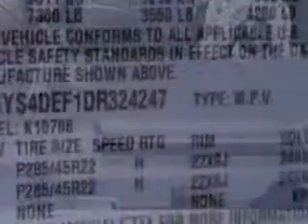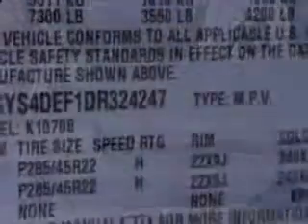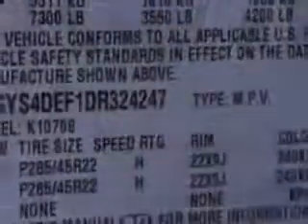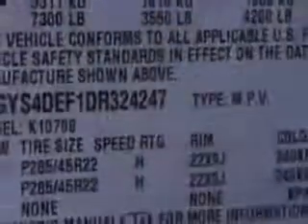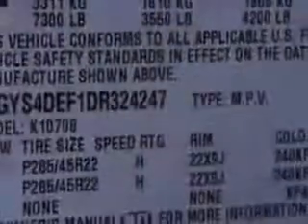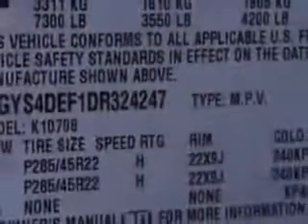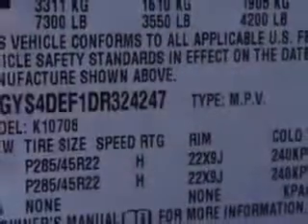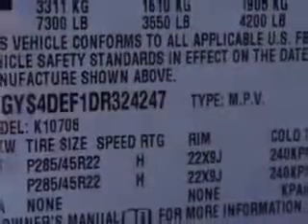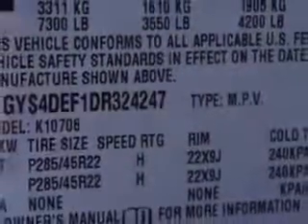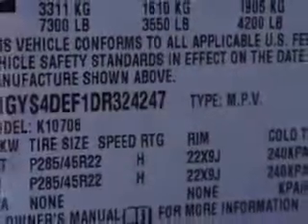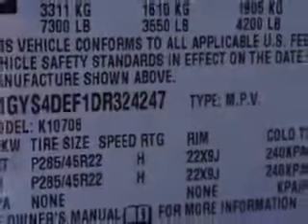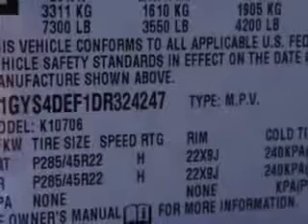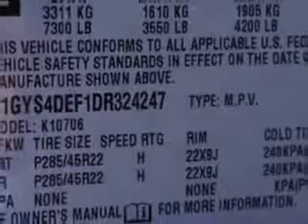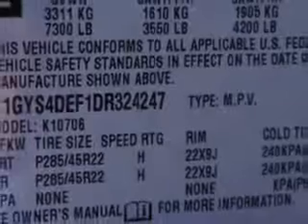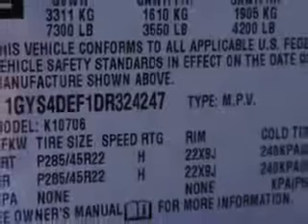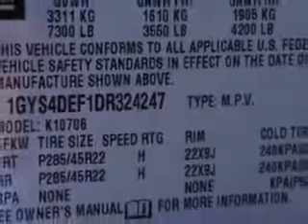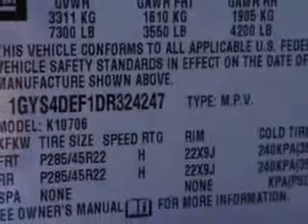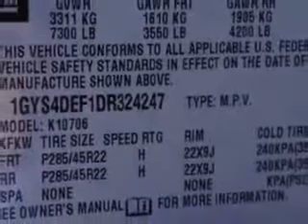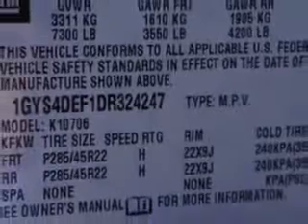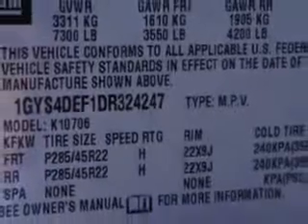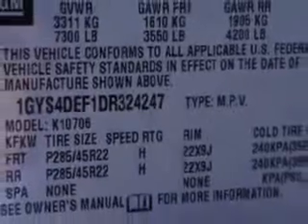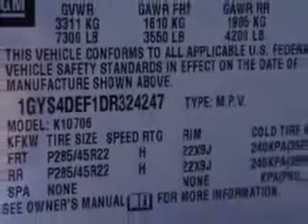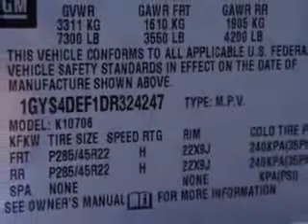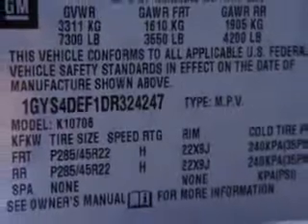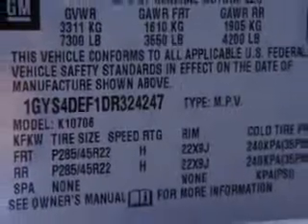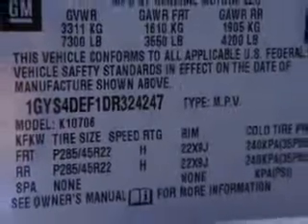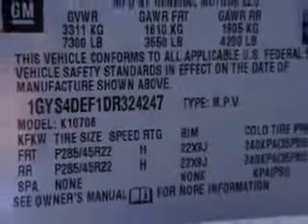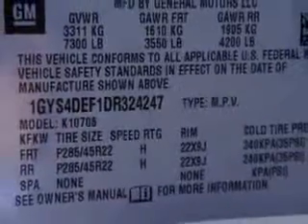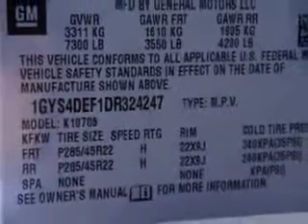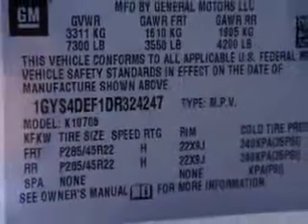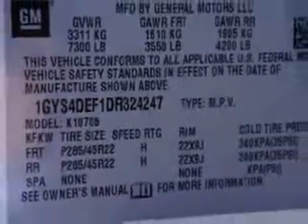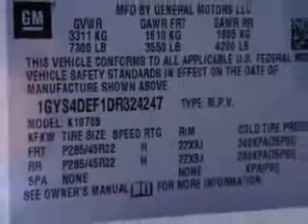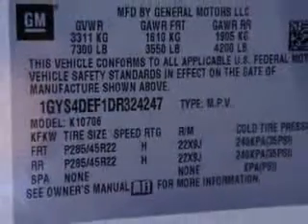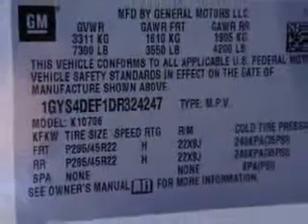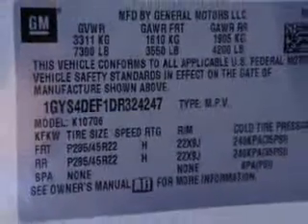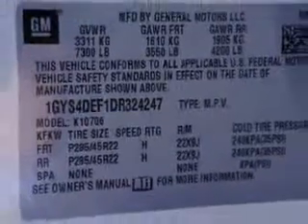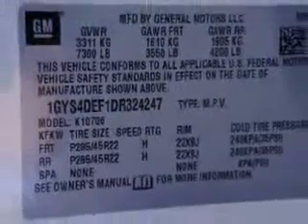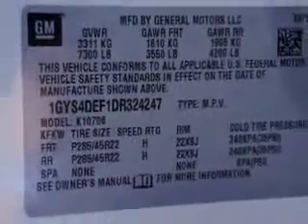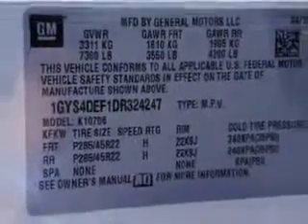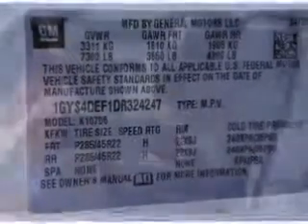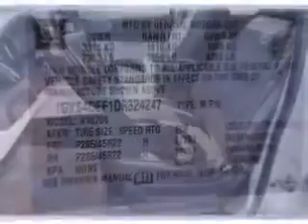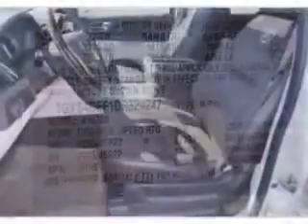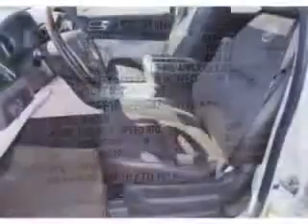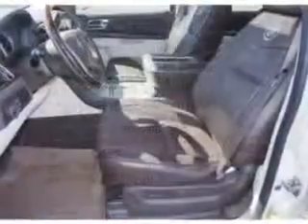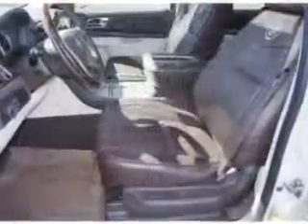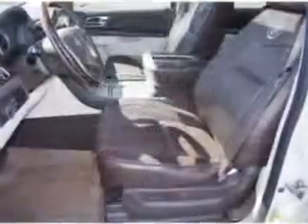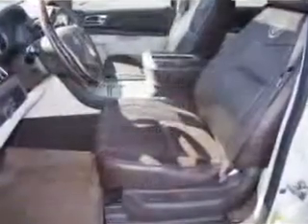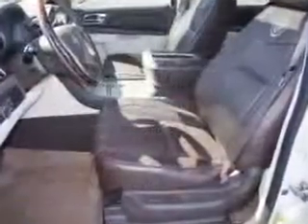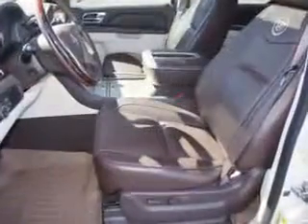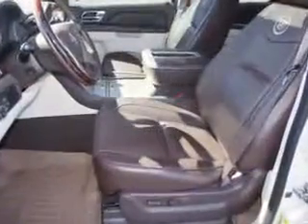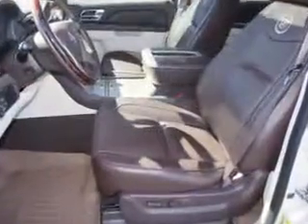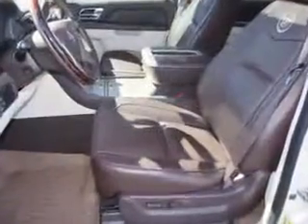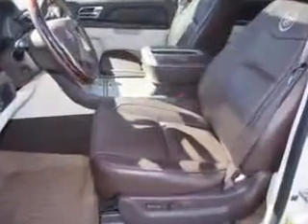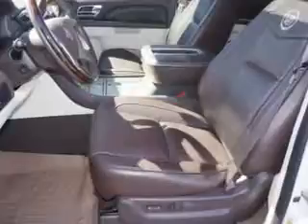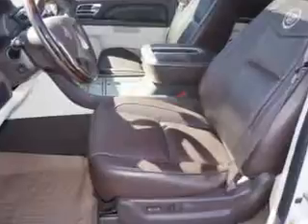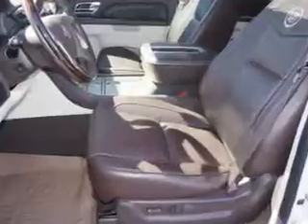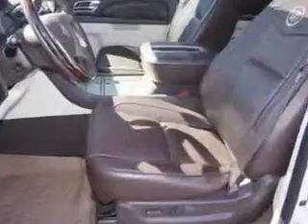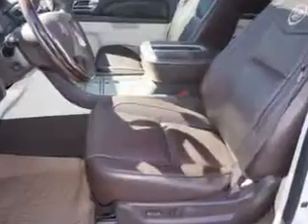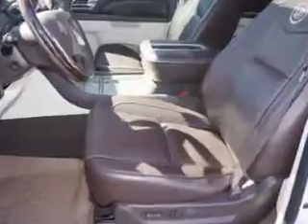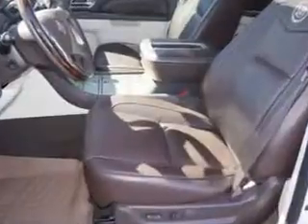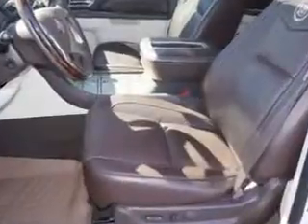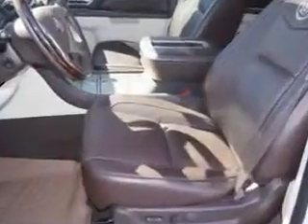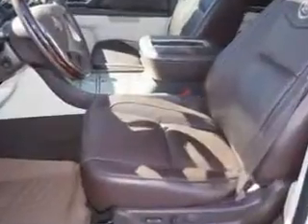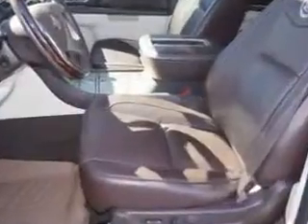Enjoy the drive, feel safe, and have peace of mind in this 2013 Cadillac Escalade. See us at Riverside Autoplex of Muscogee today.